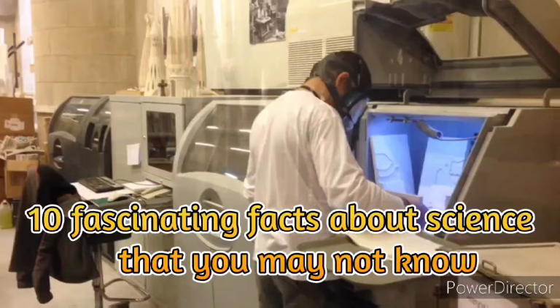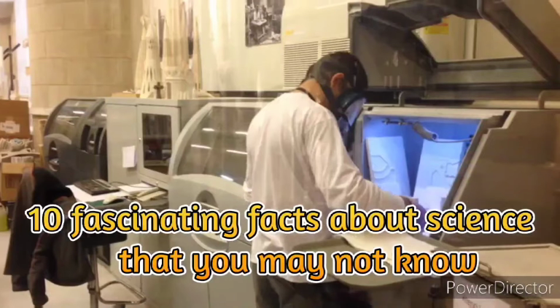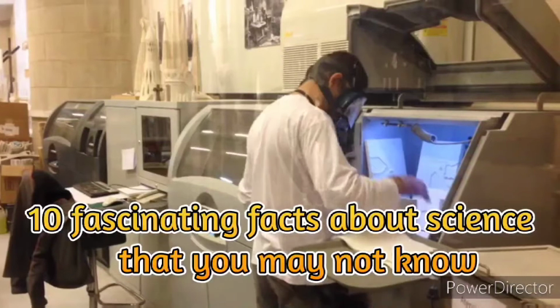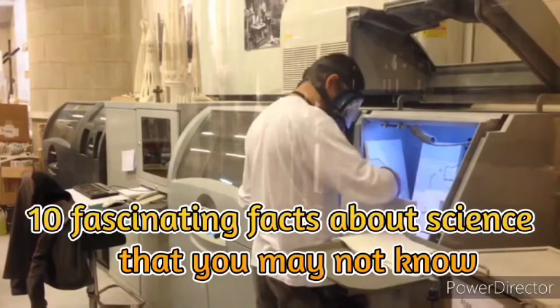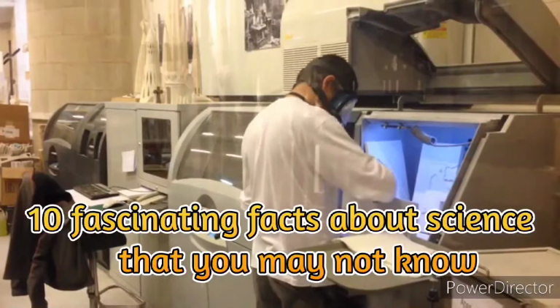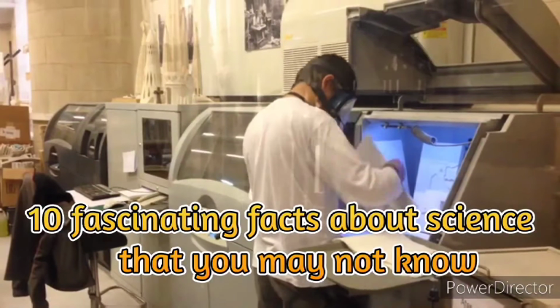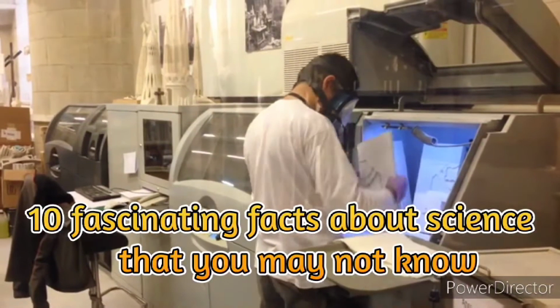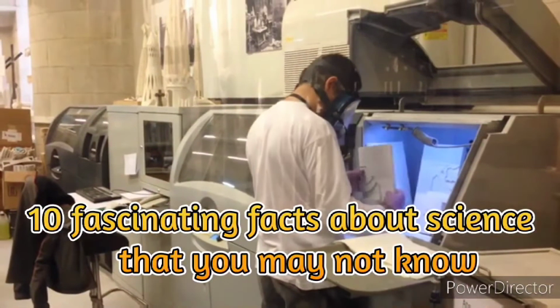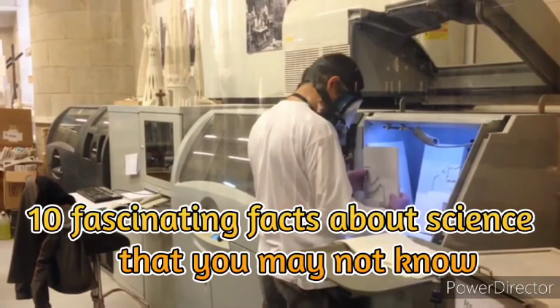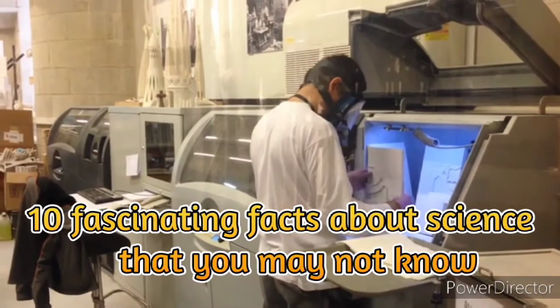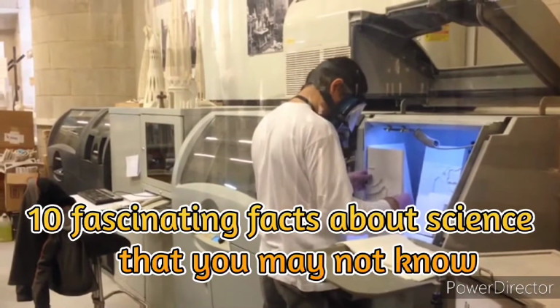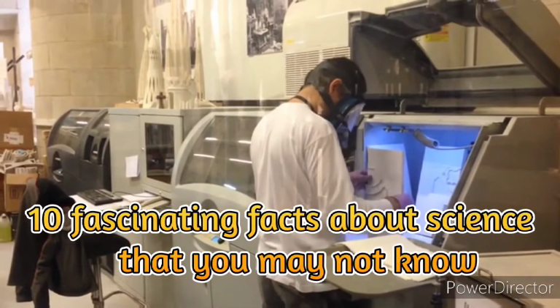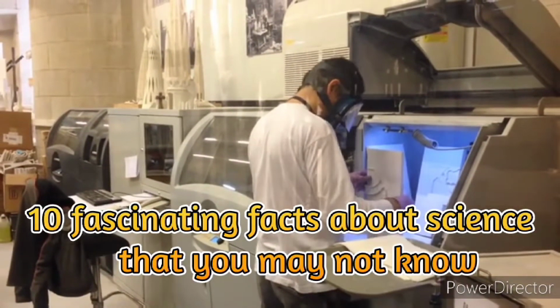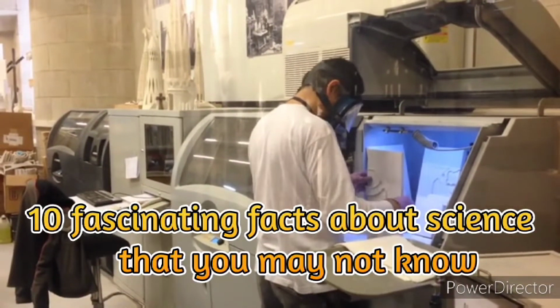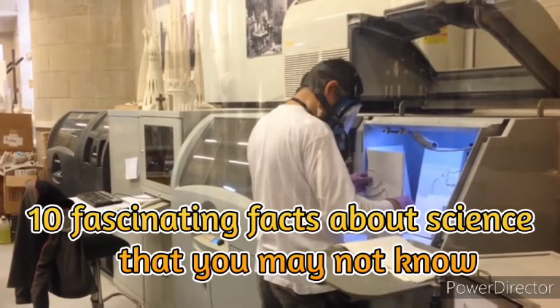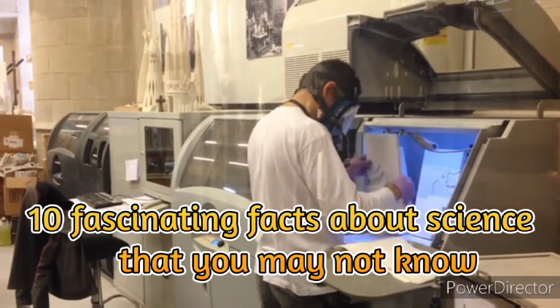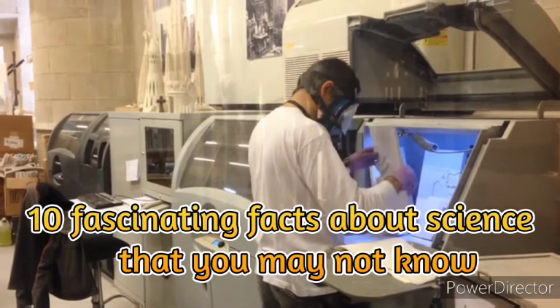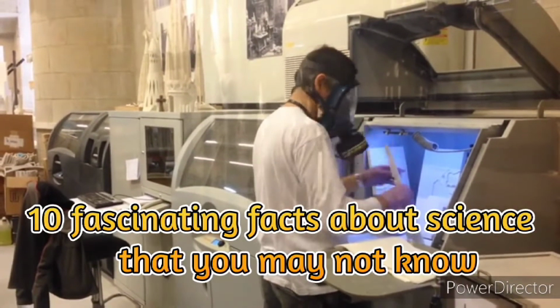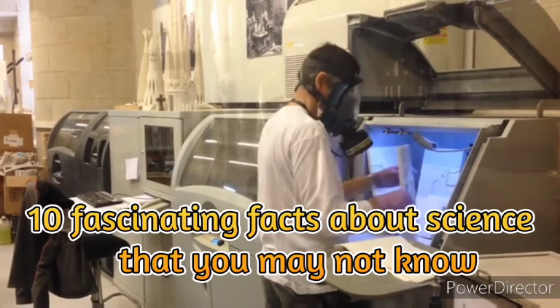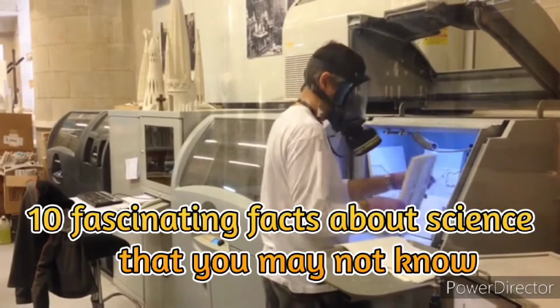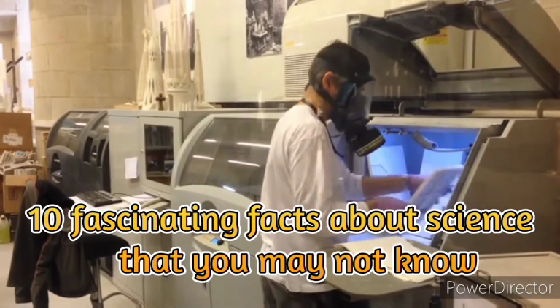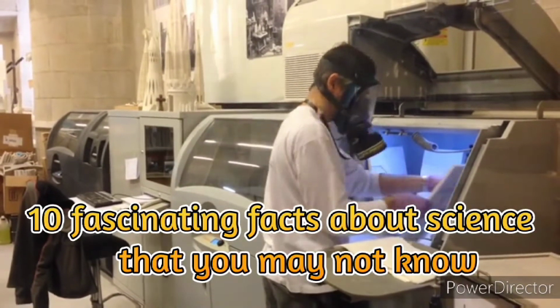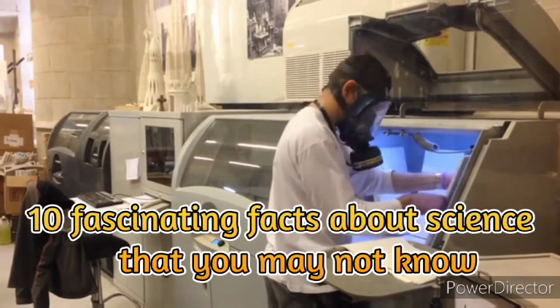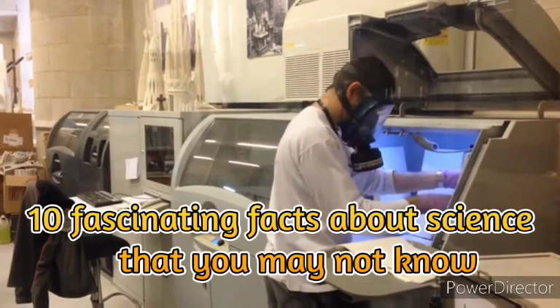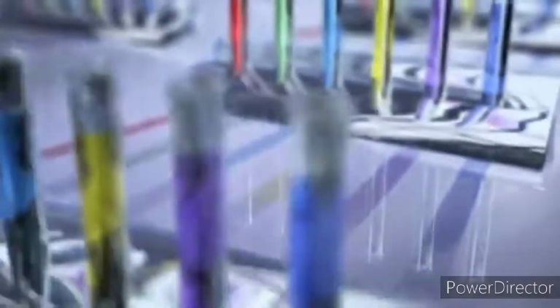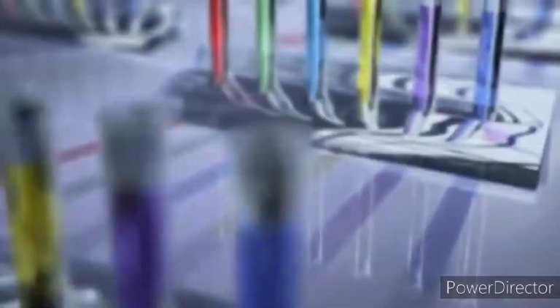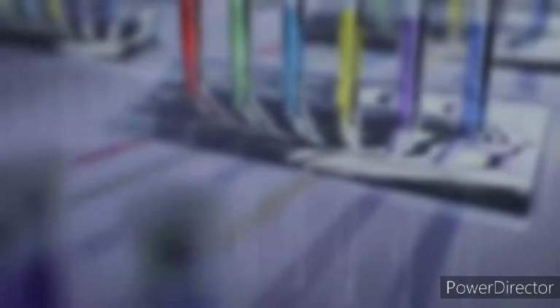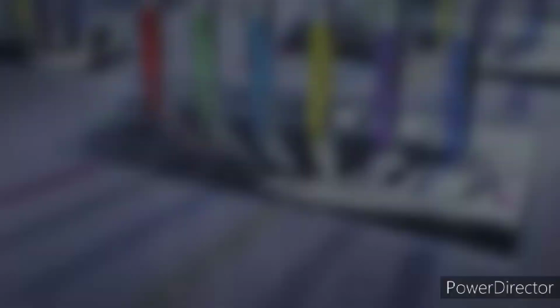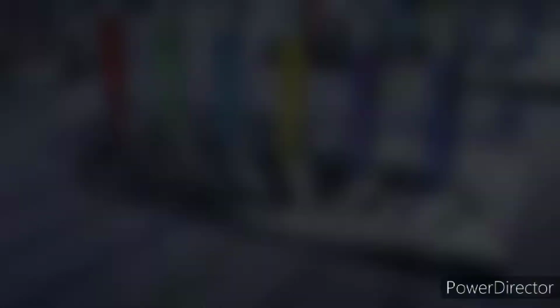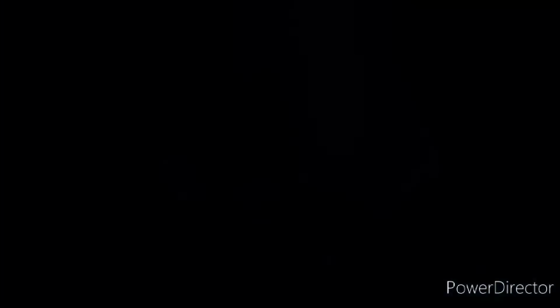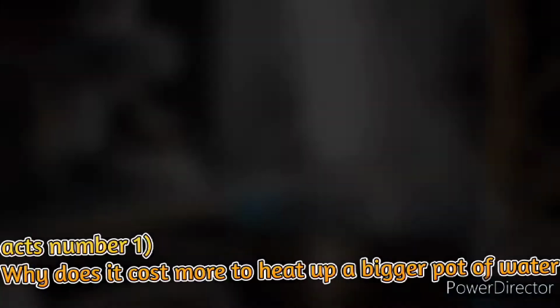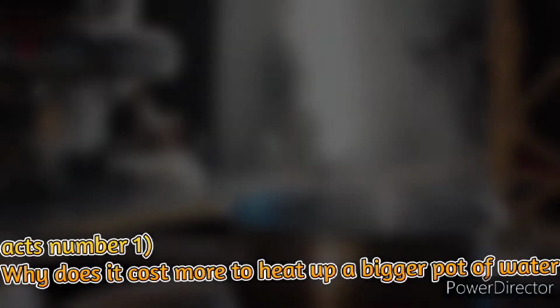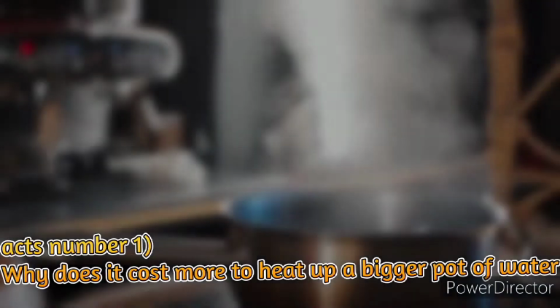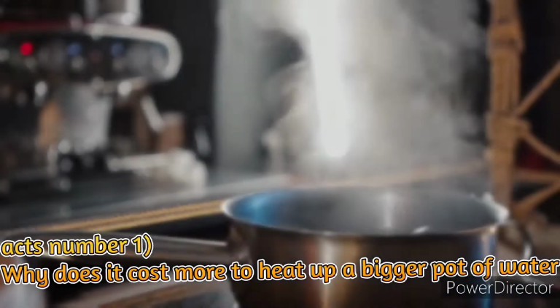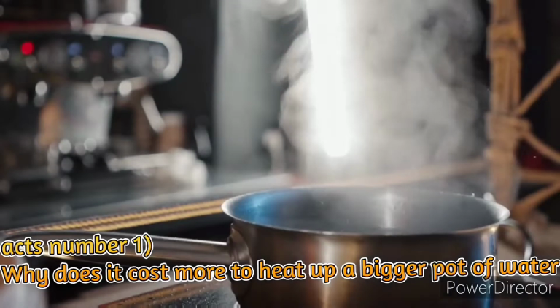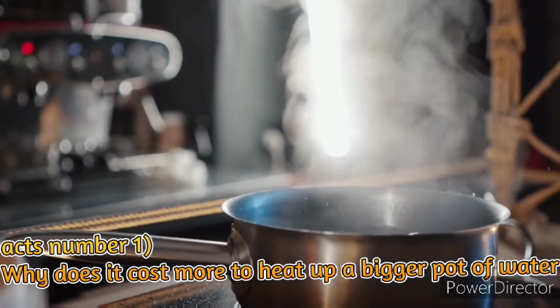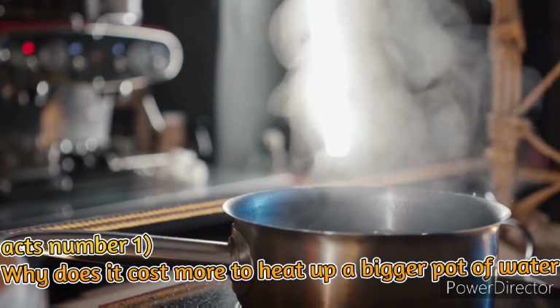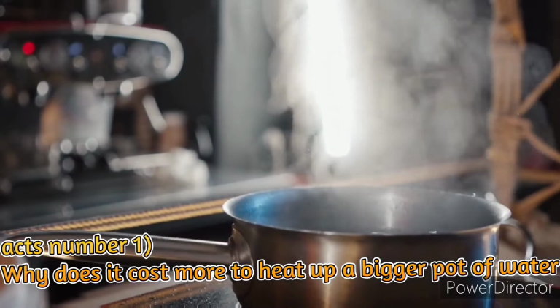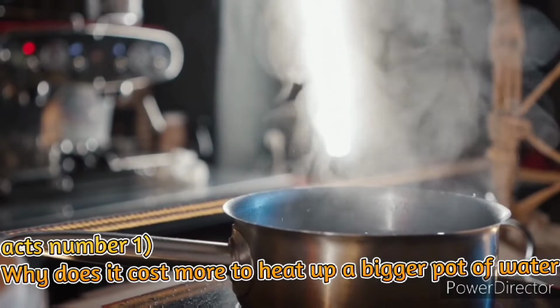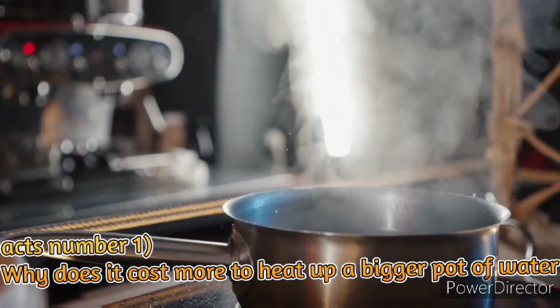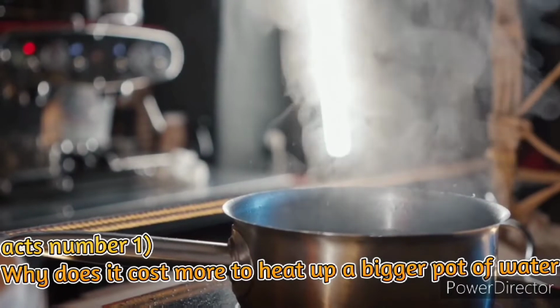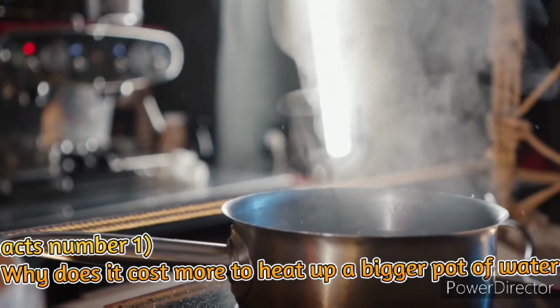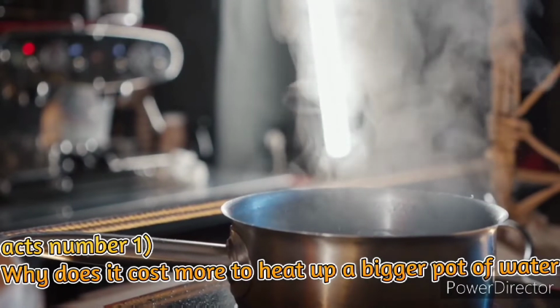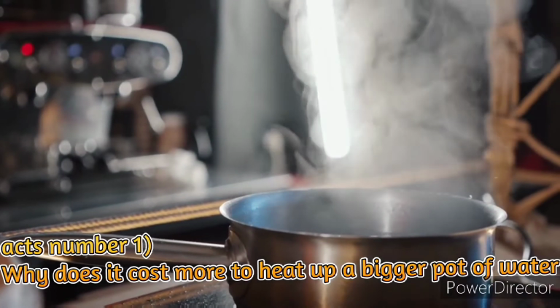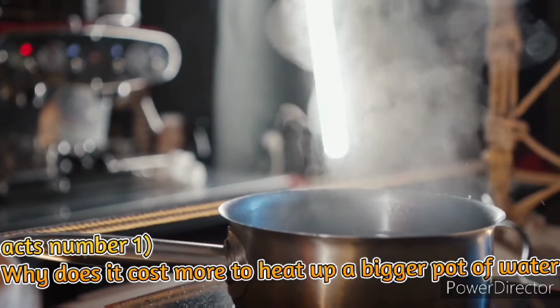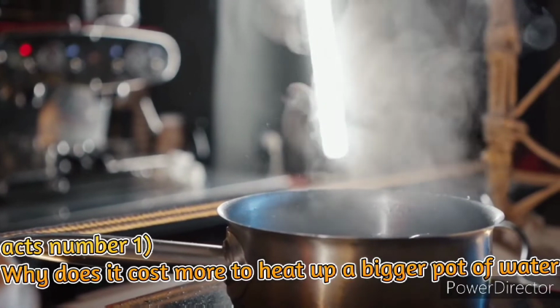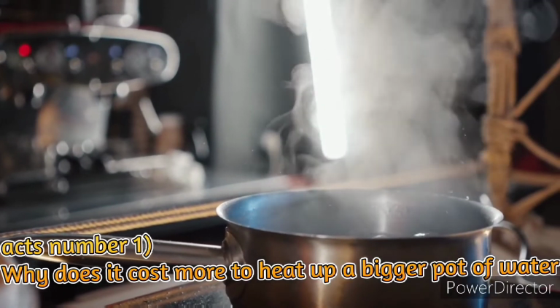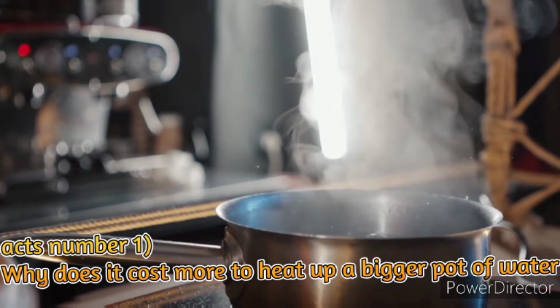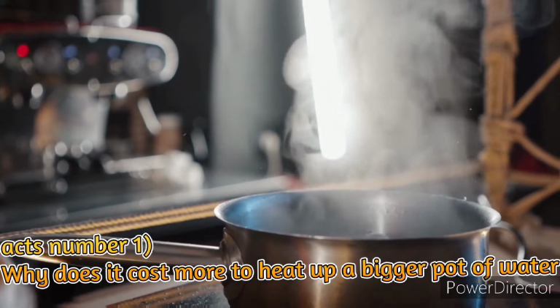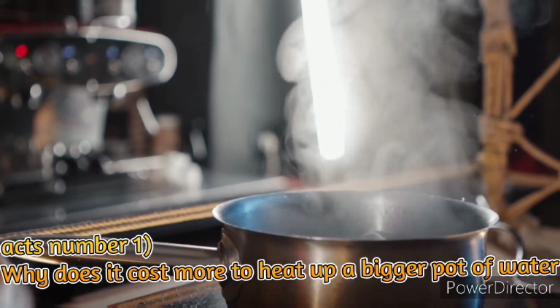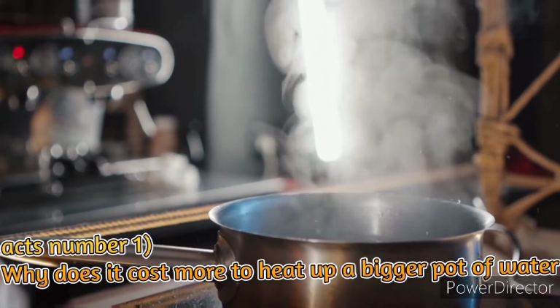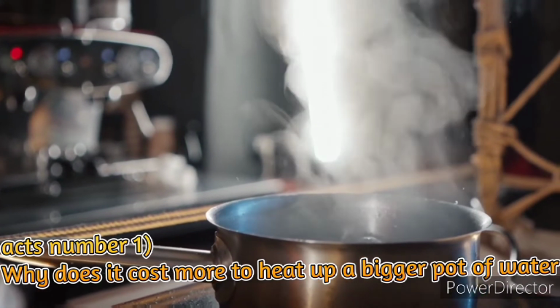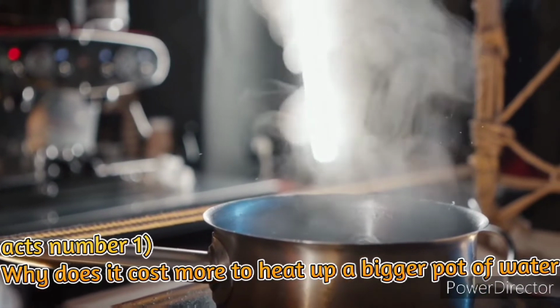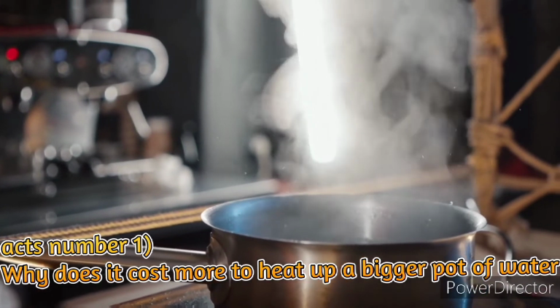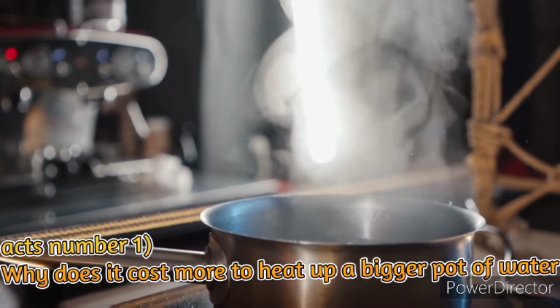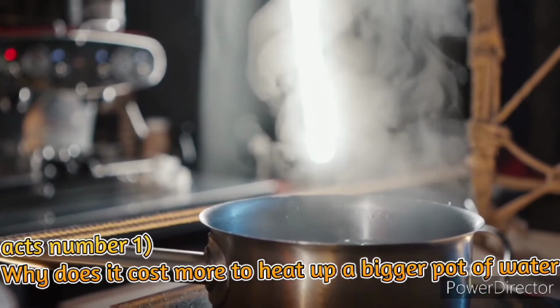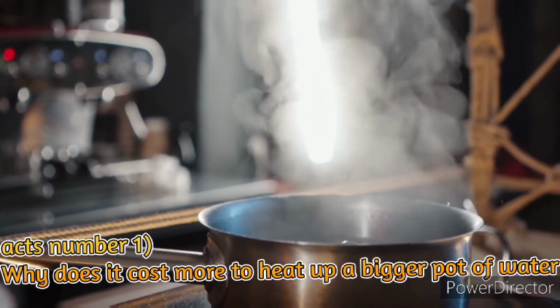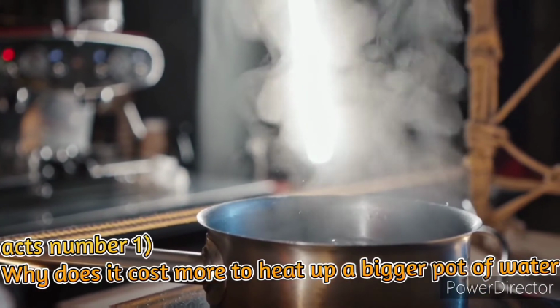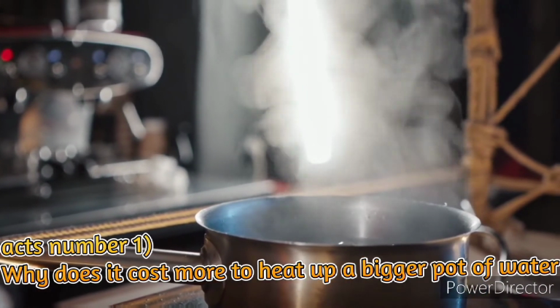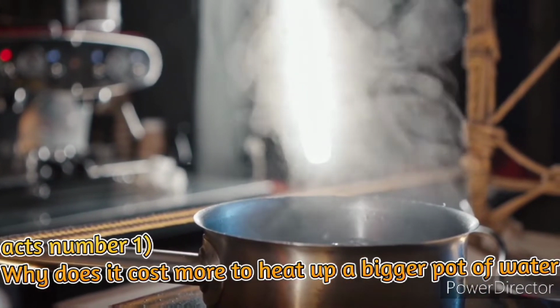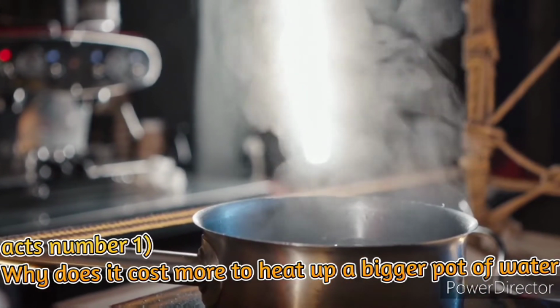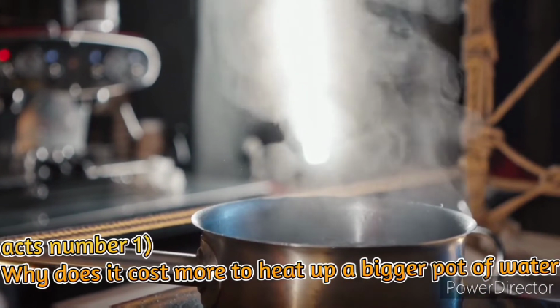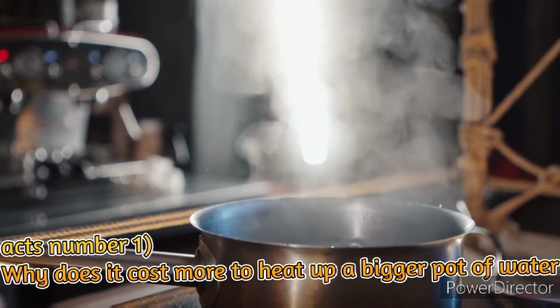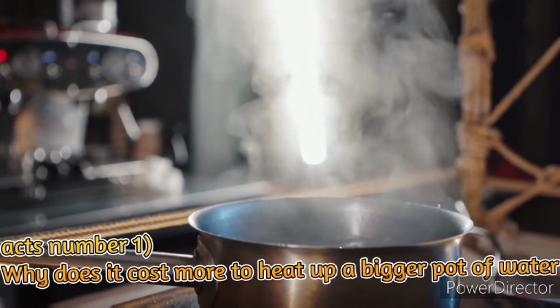10 Things You Didn't Know About Science. Fact number 1: Why does it cost more to heat up a bigger pot of water?